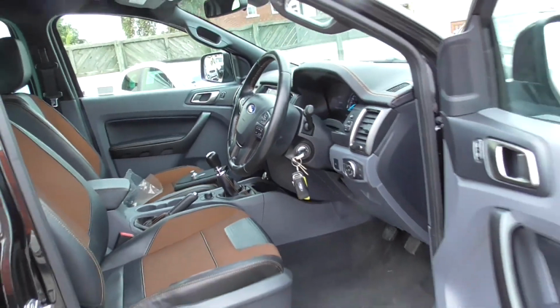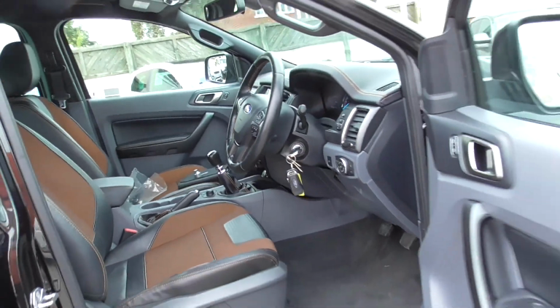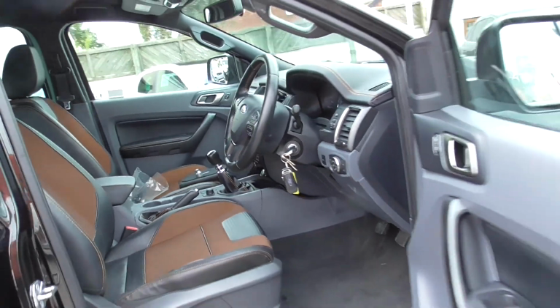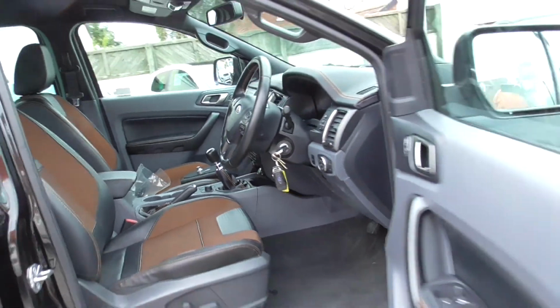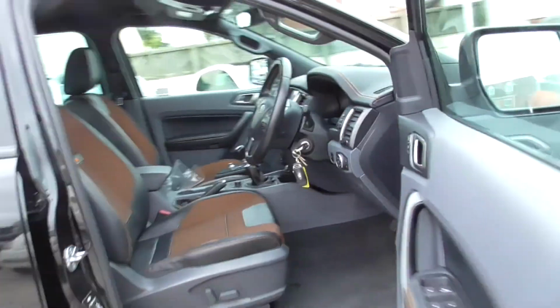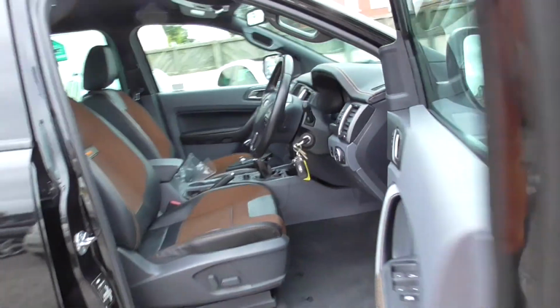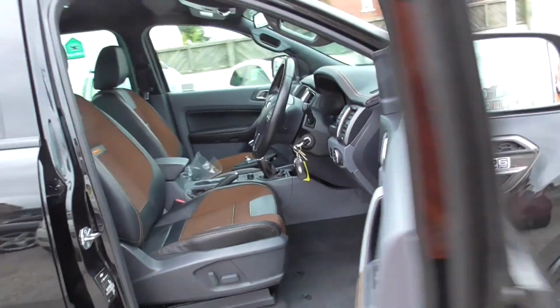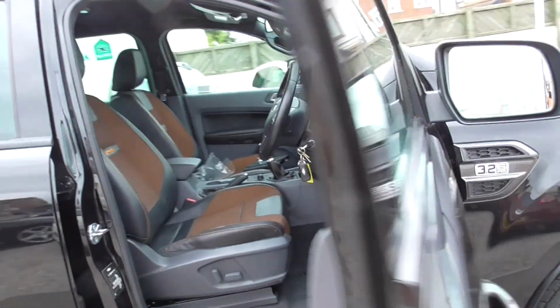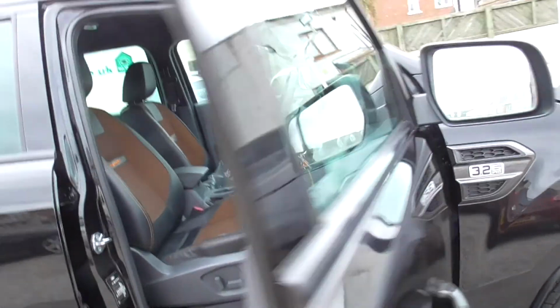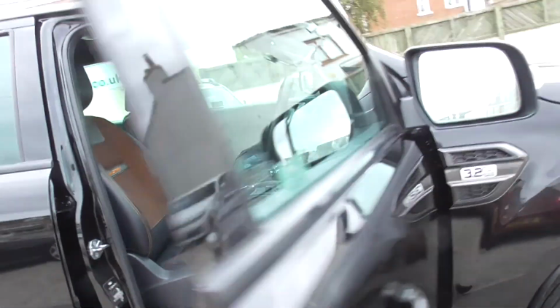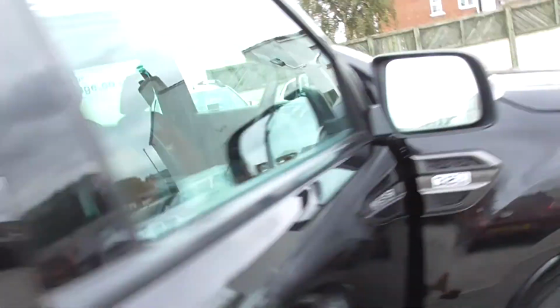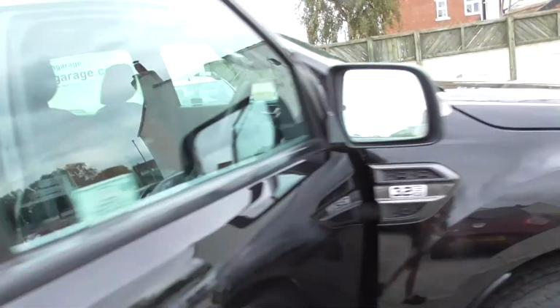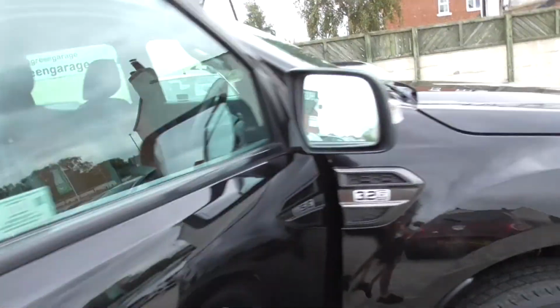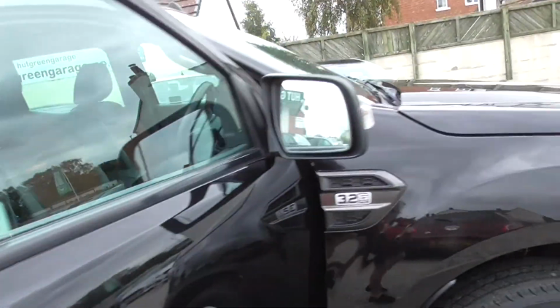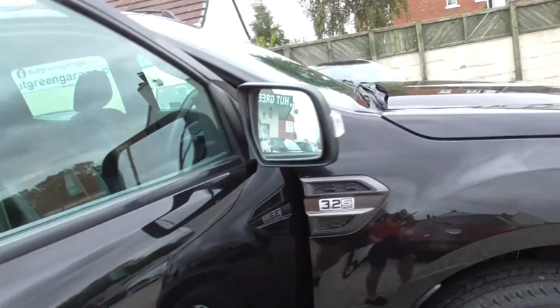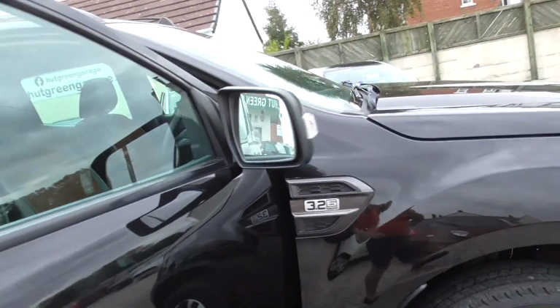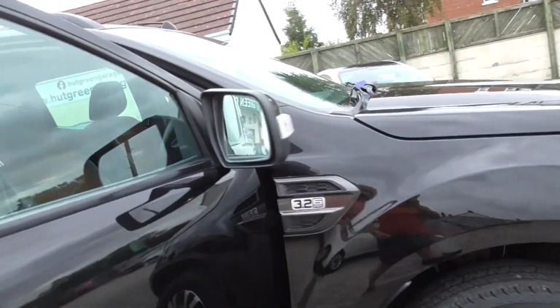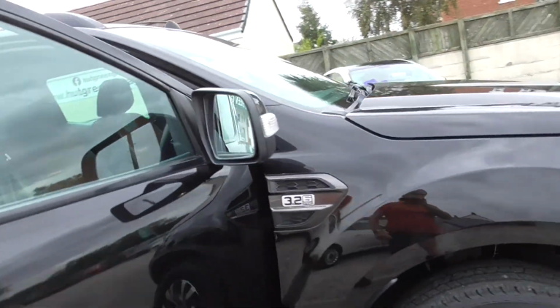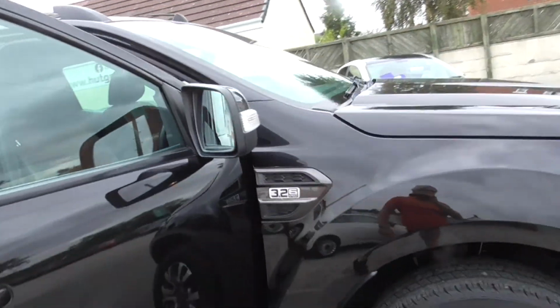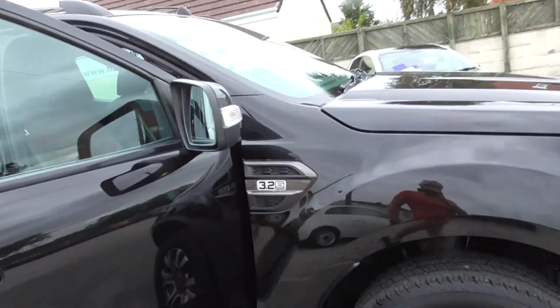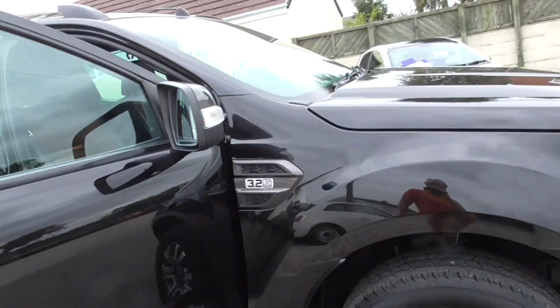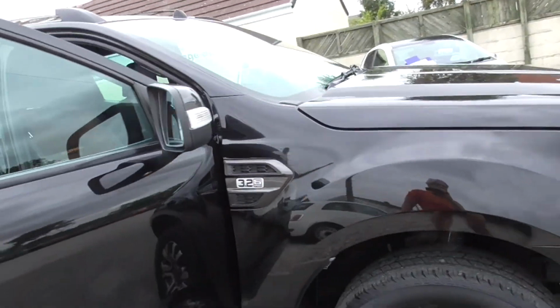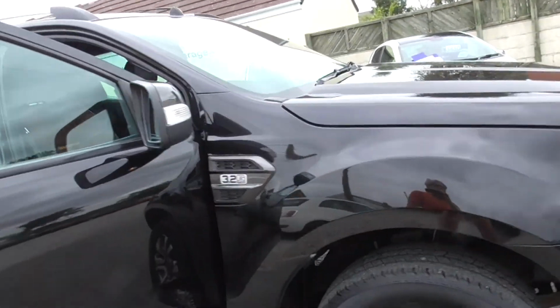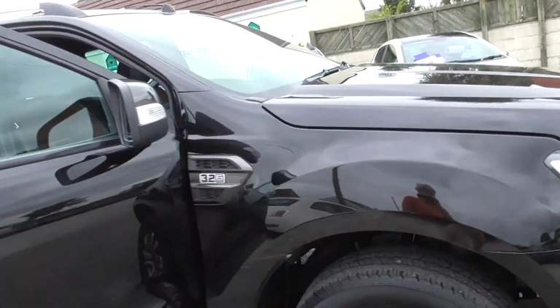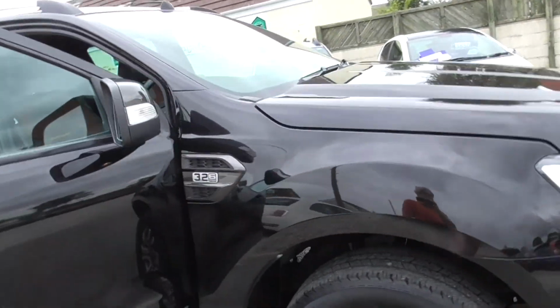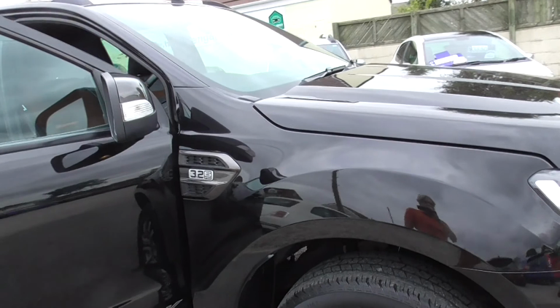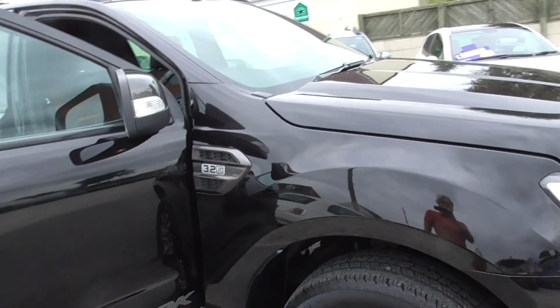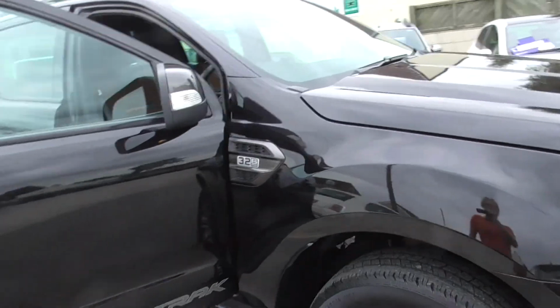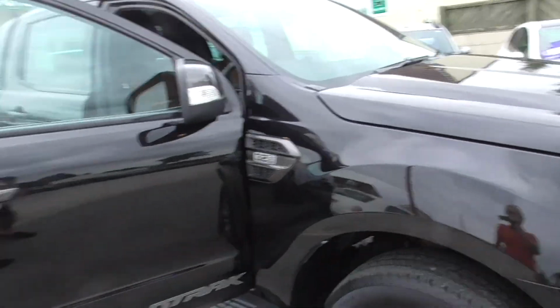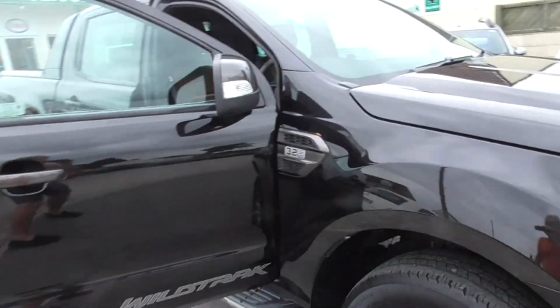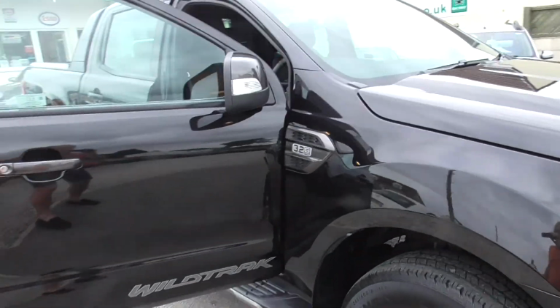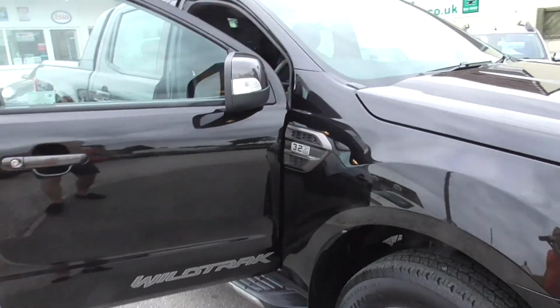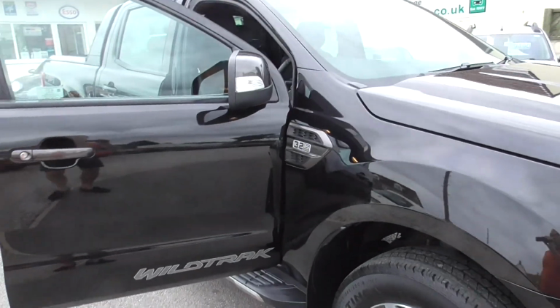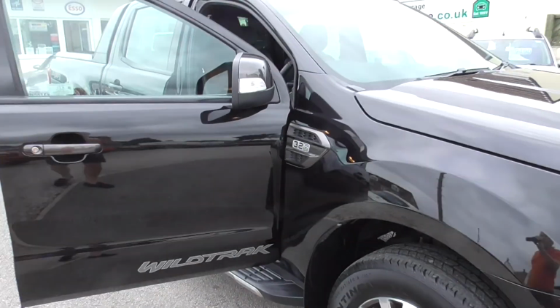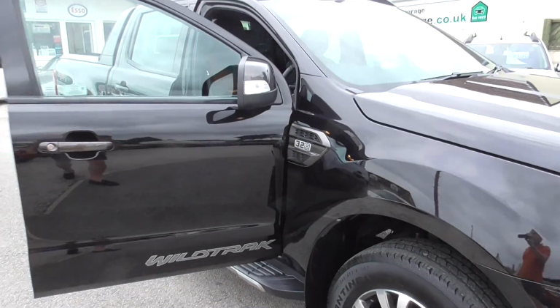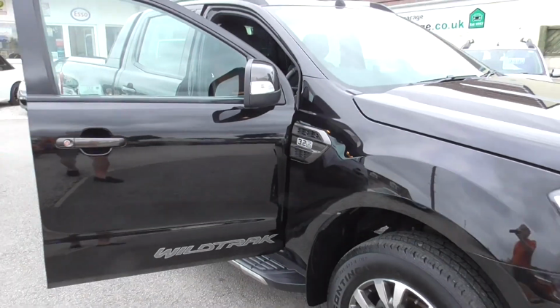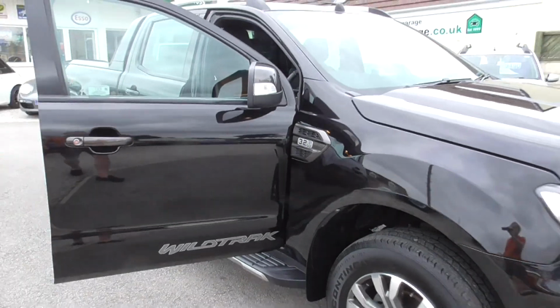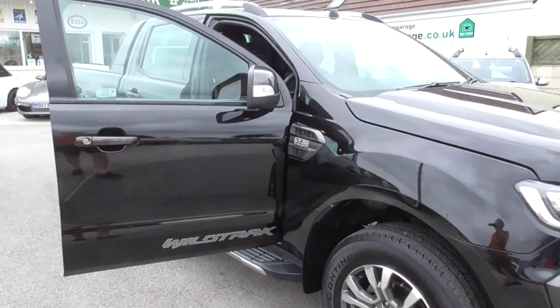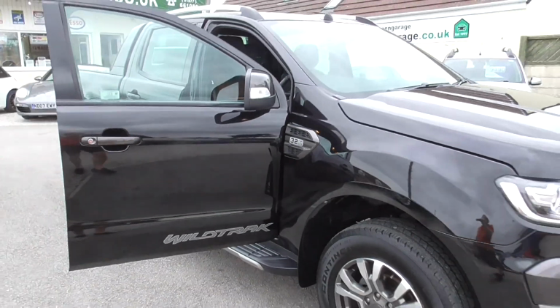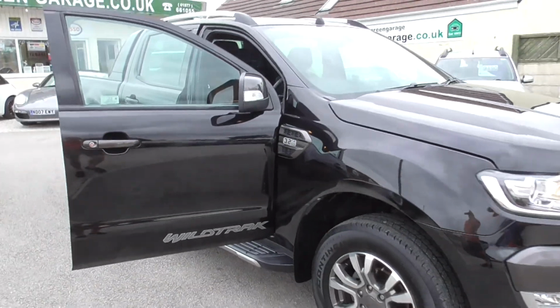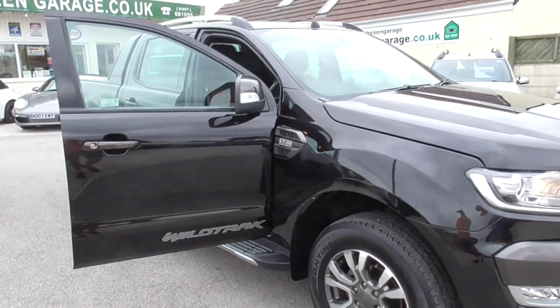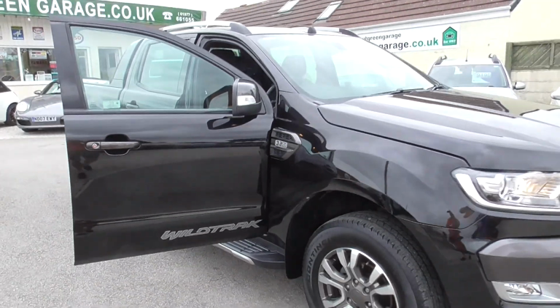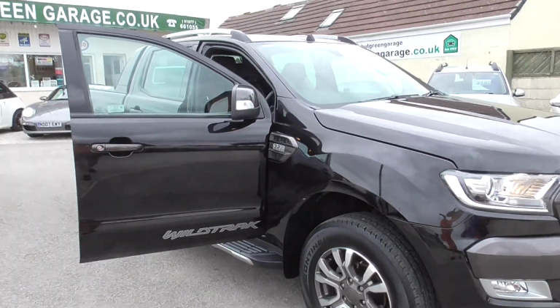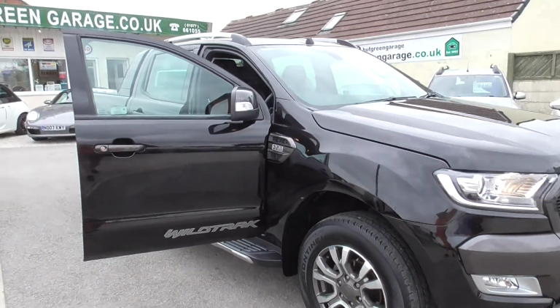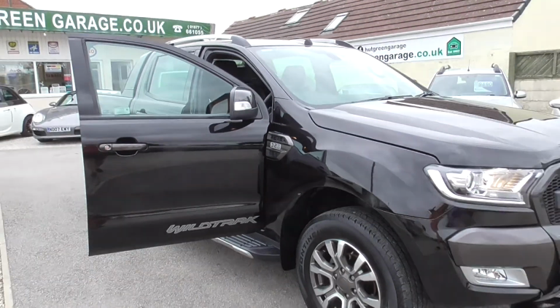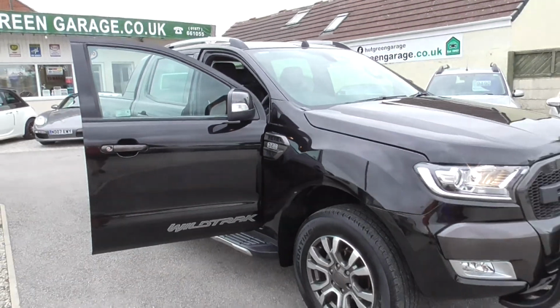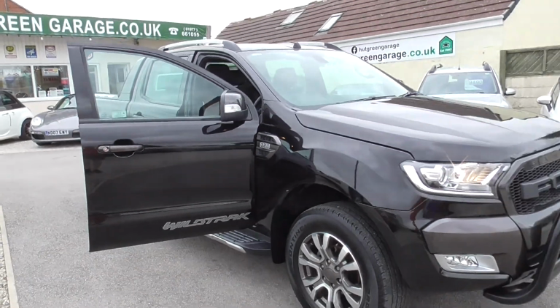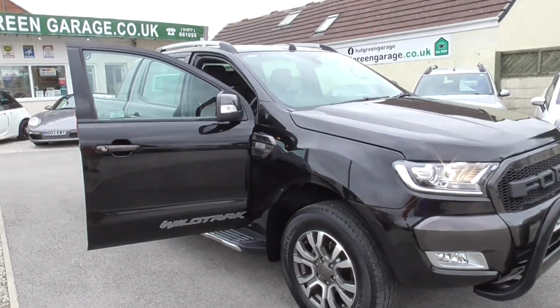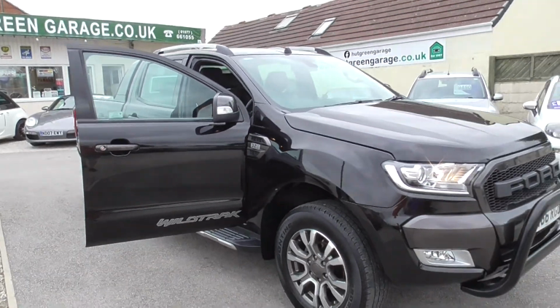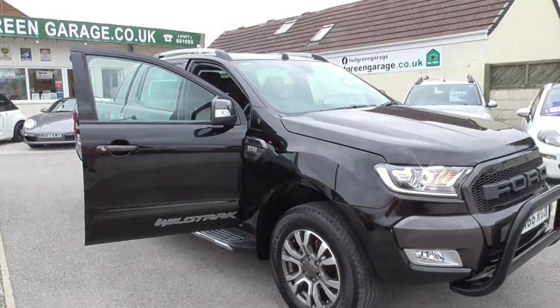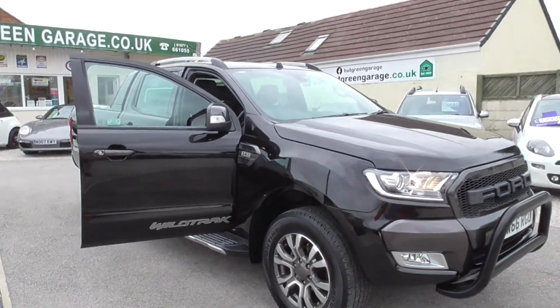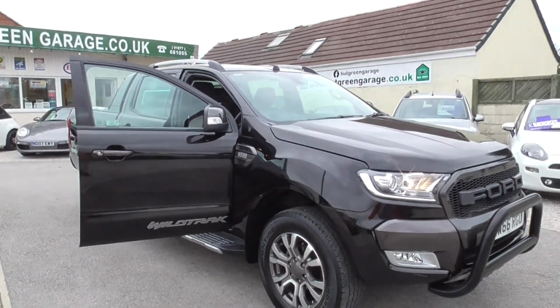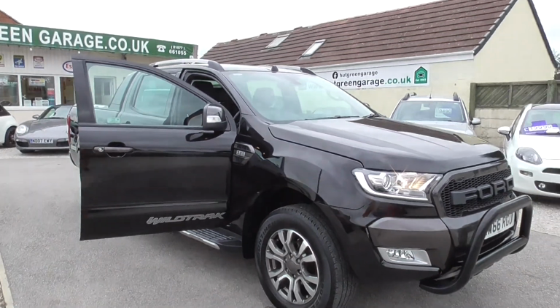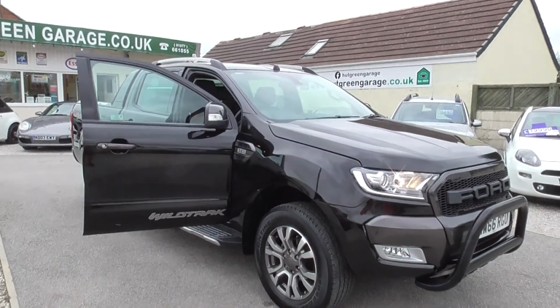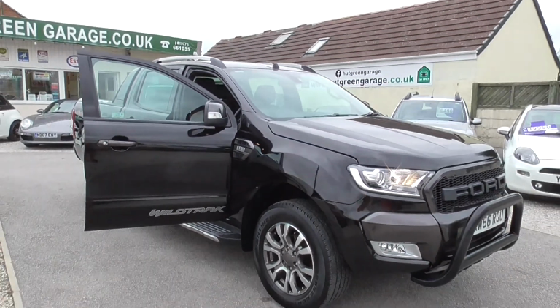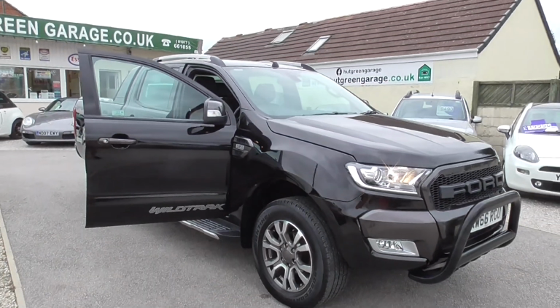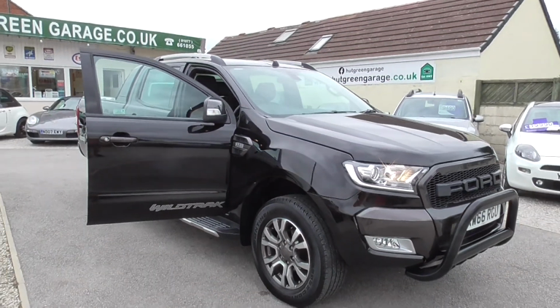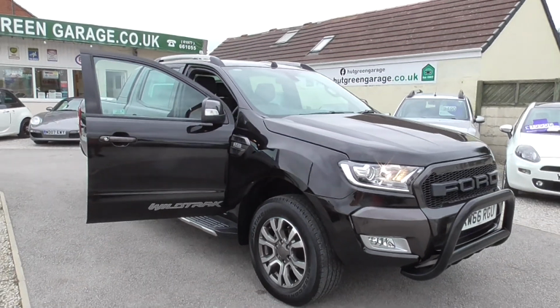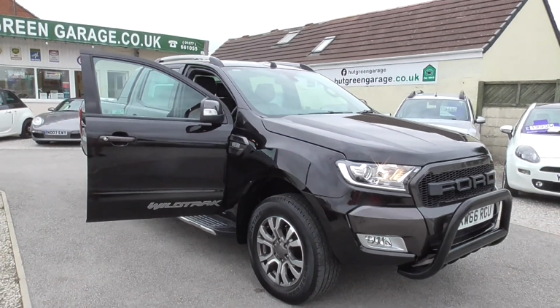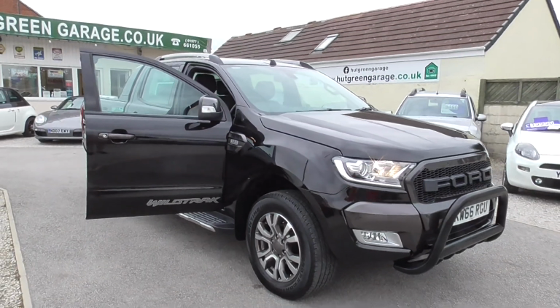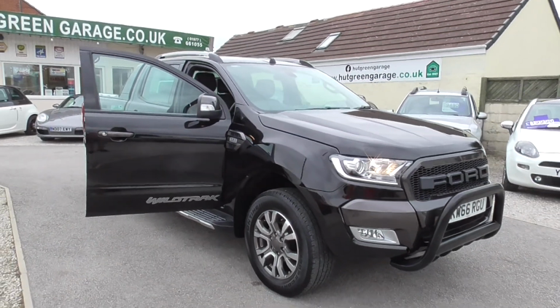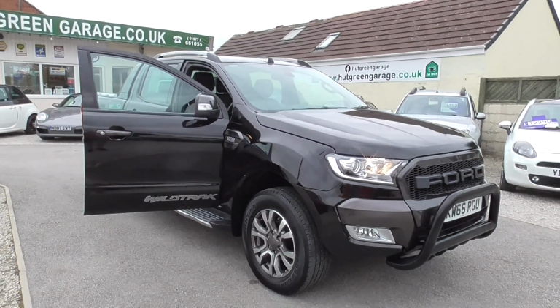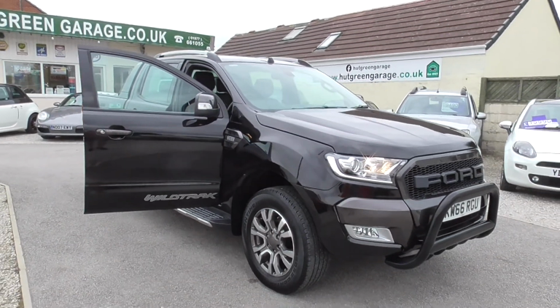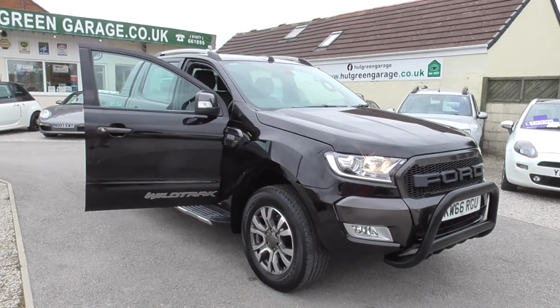Really fabulous vehicle, we can arrange finance and we're happy to take part exchange on this one. Let's keep looking.